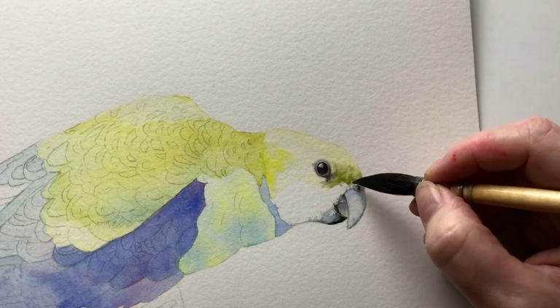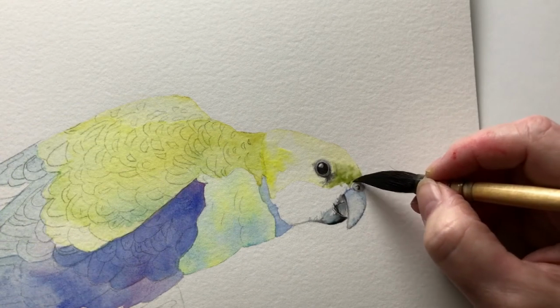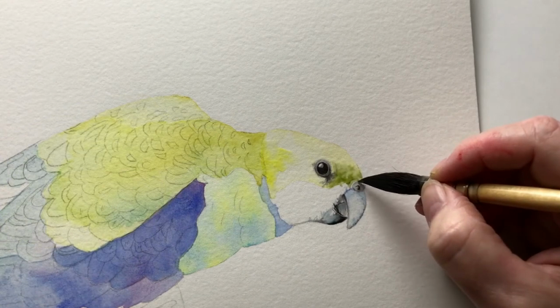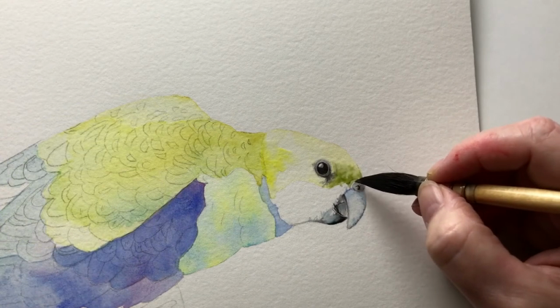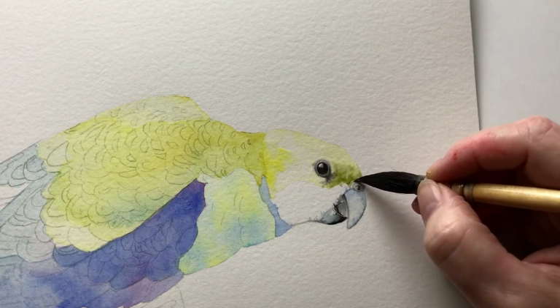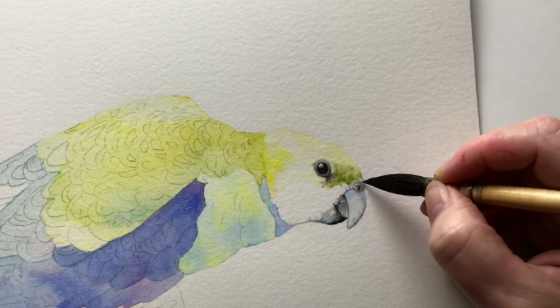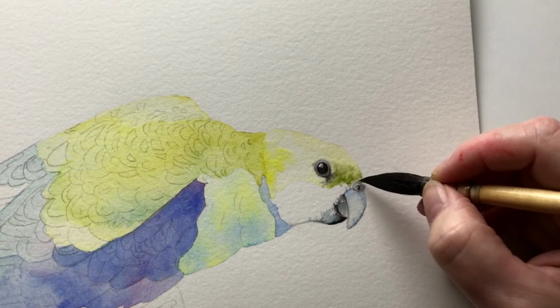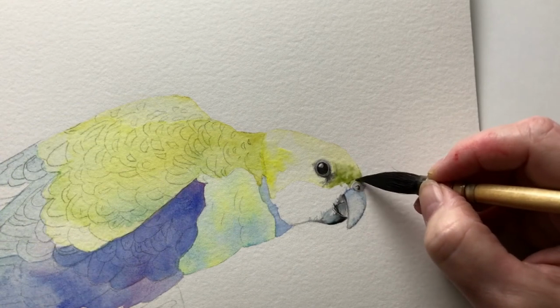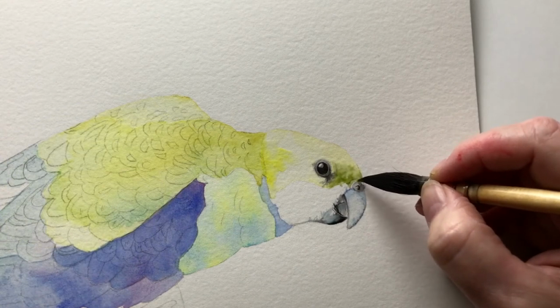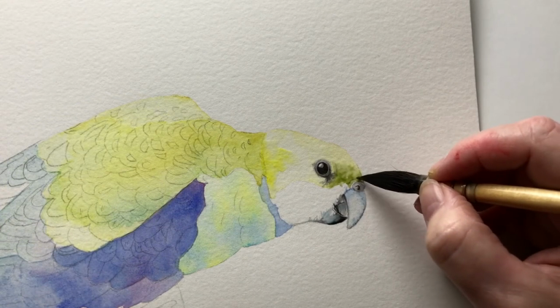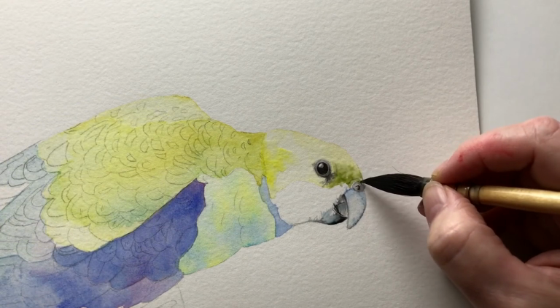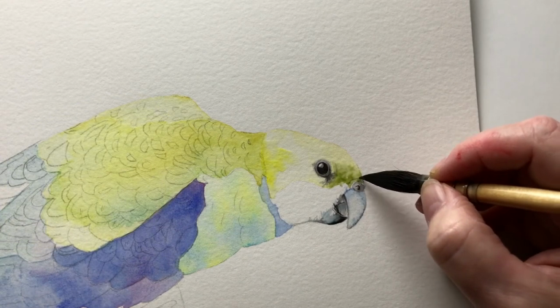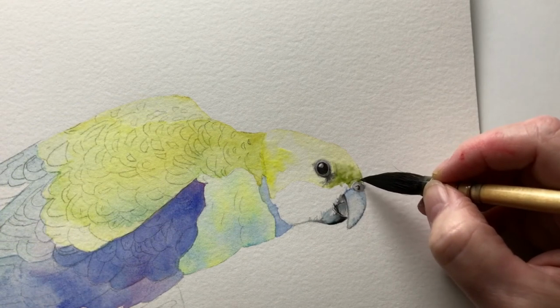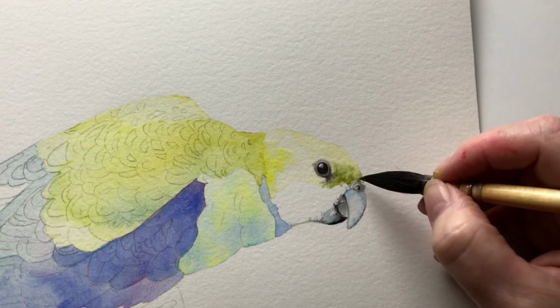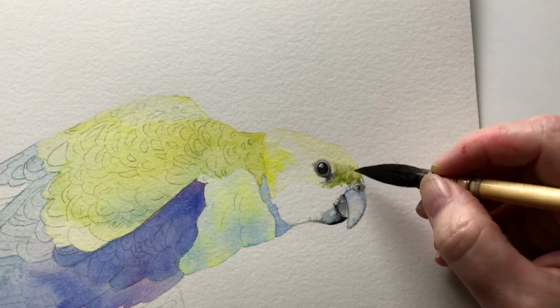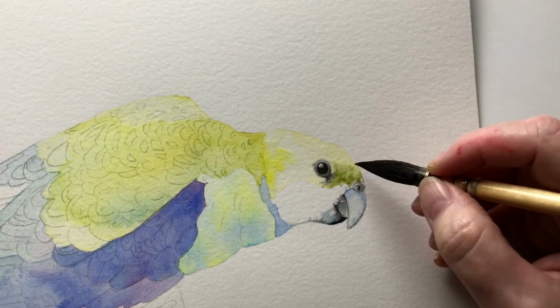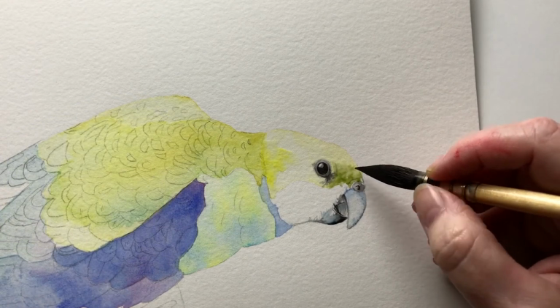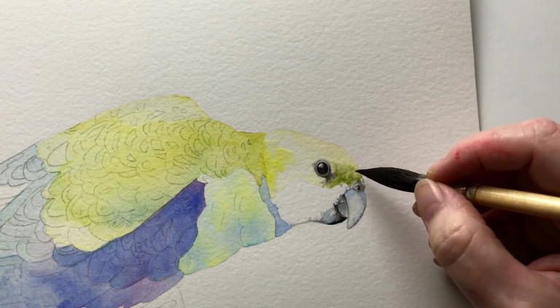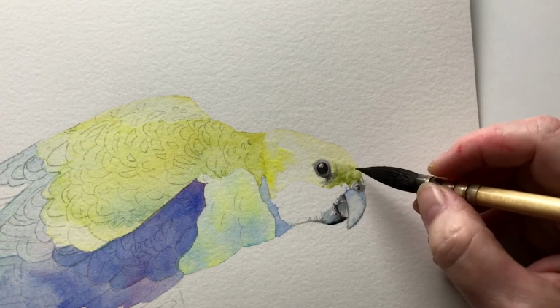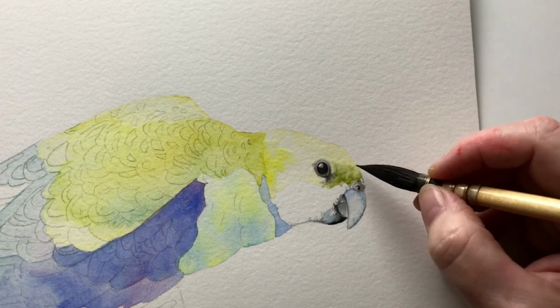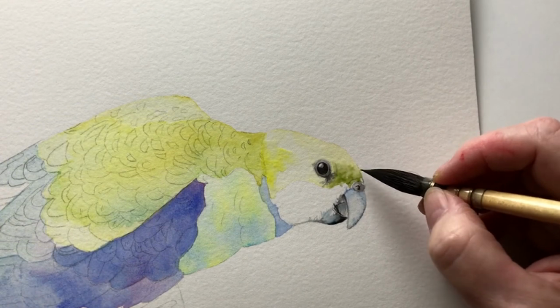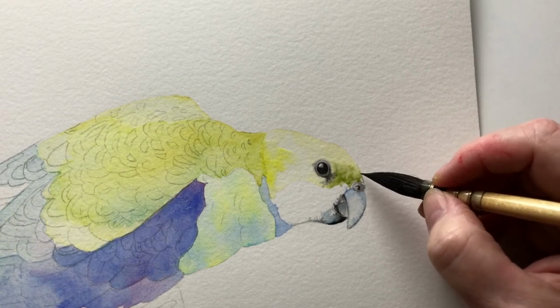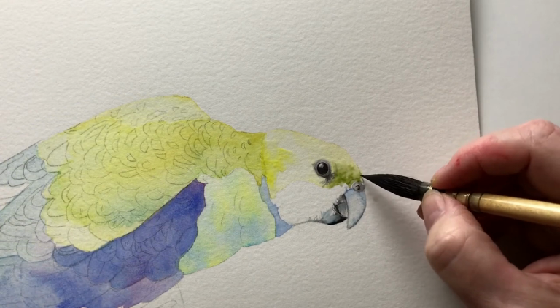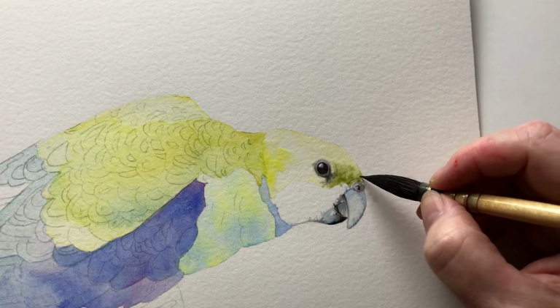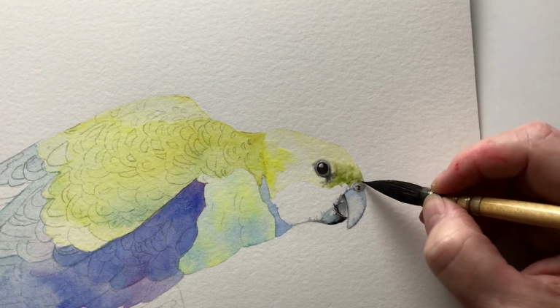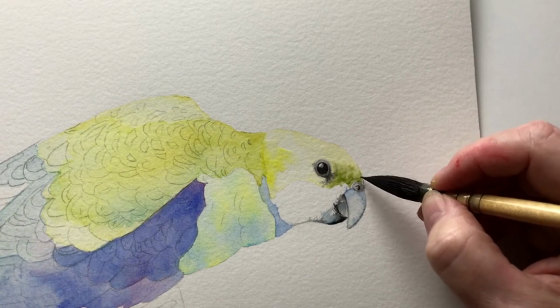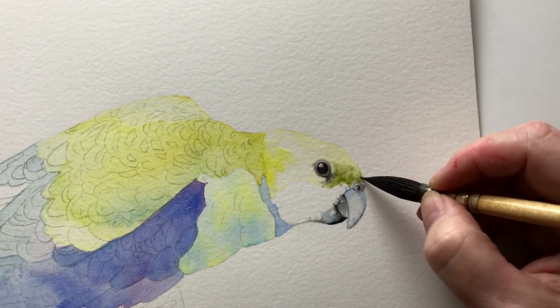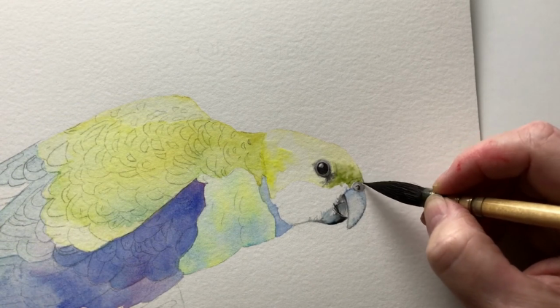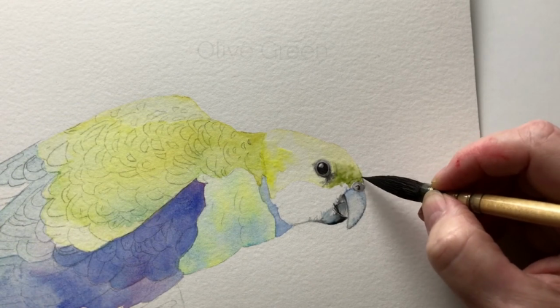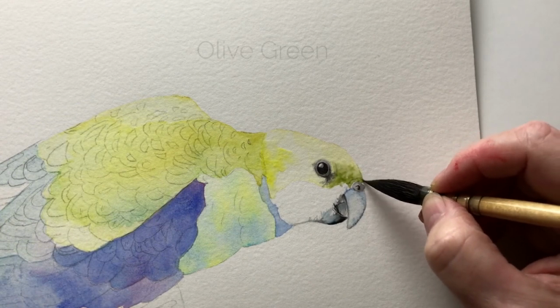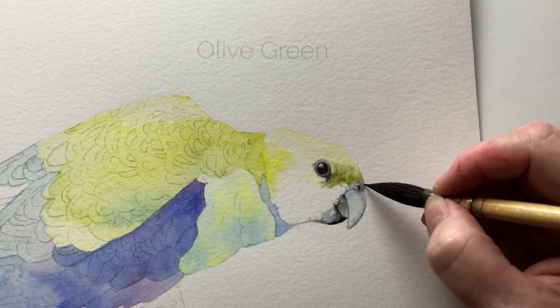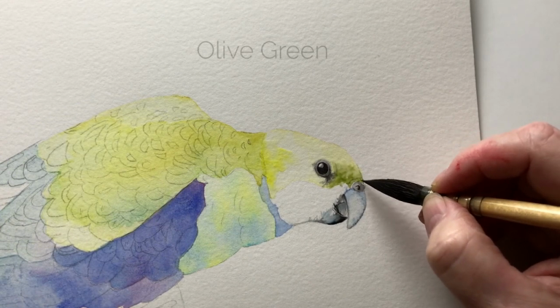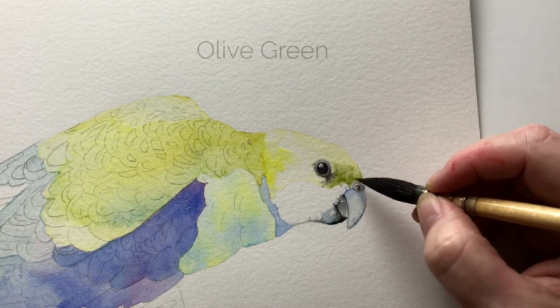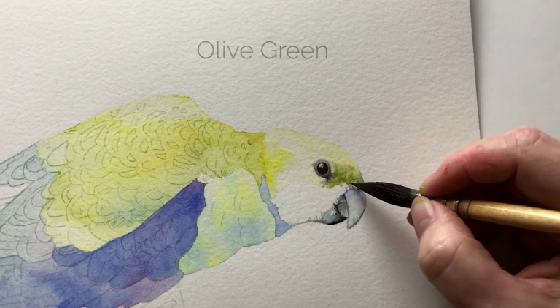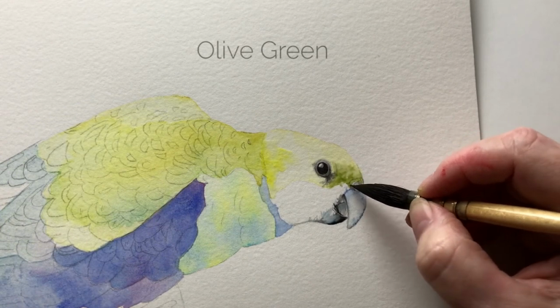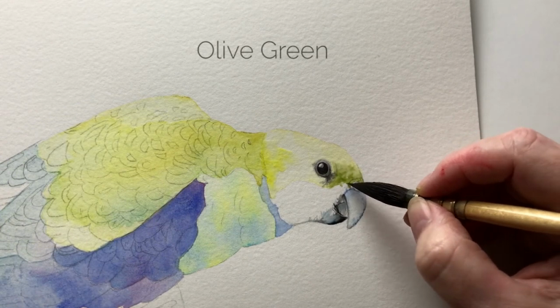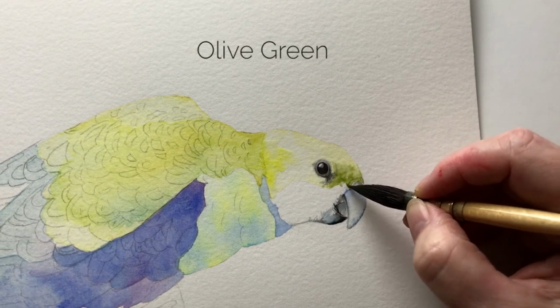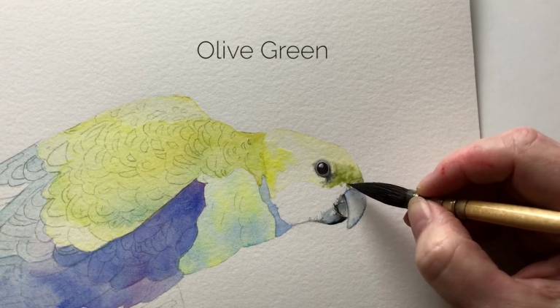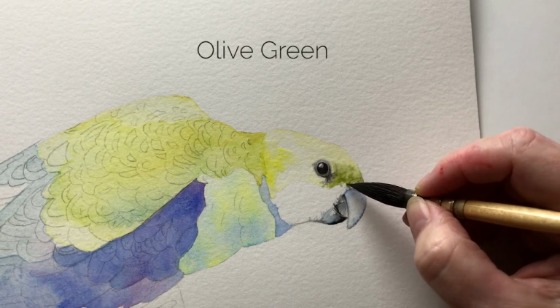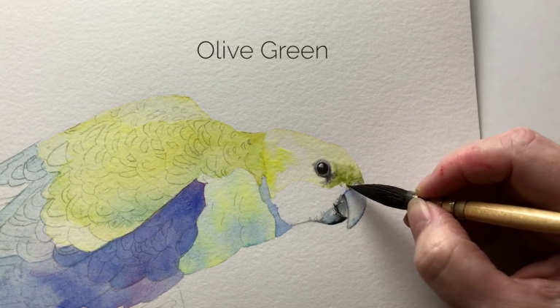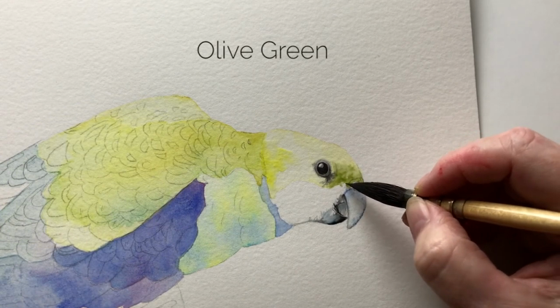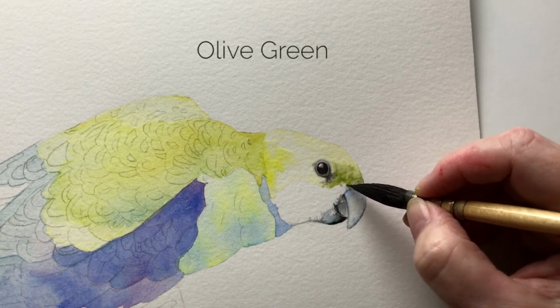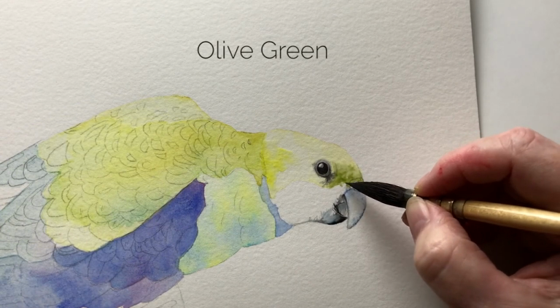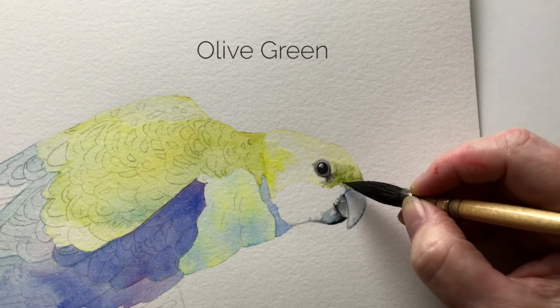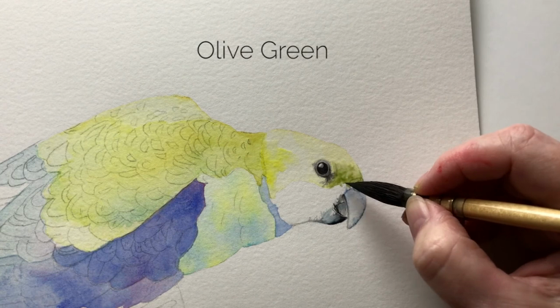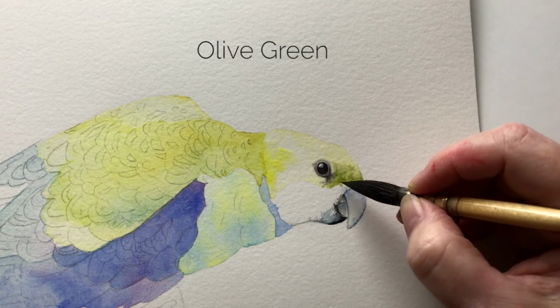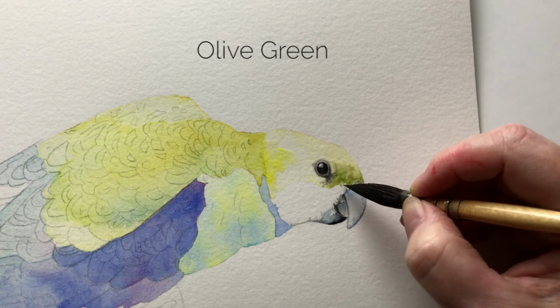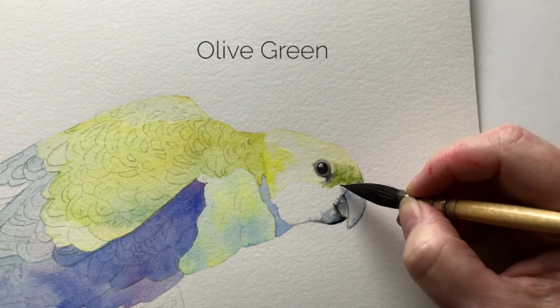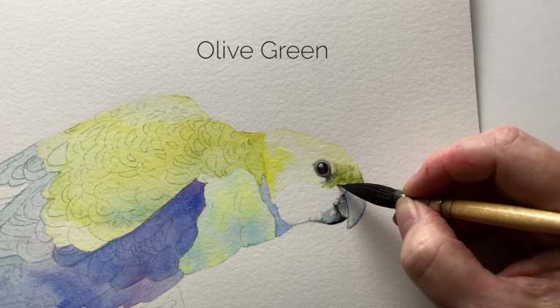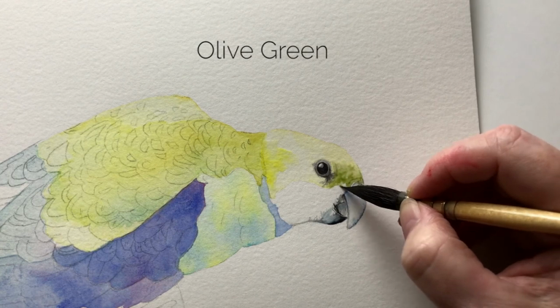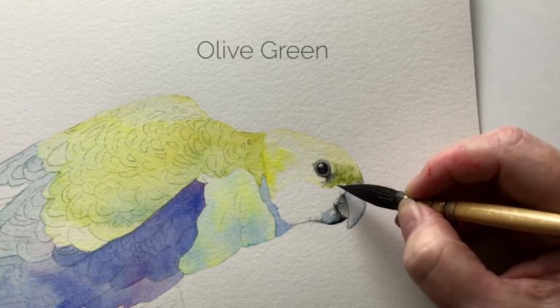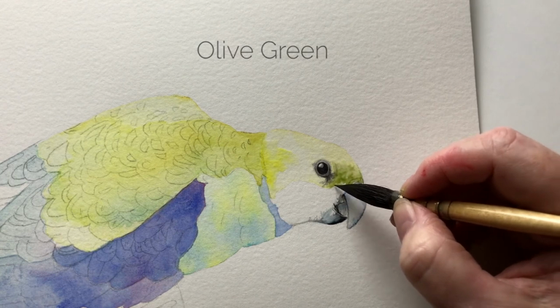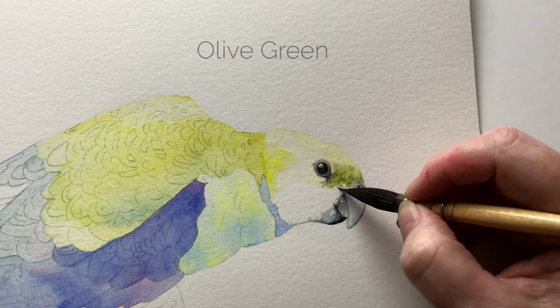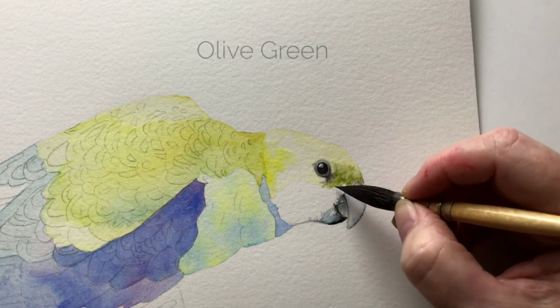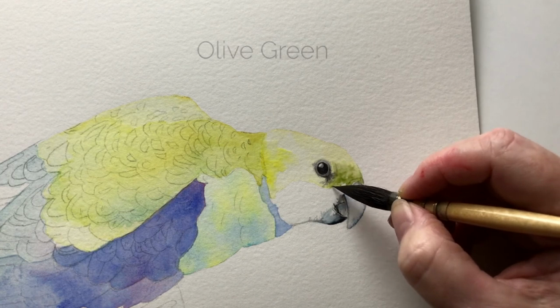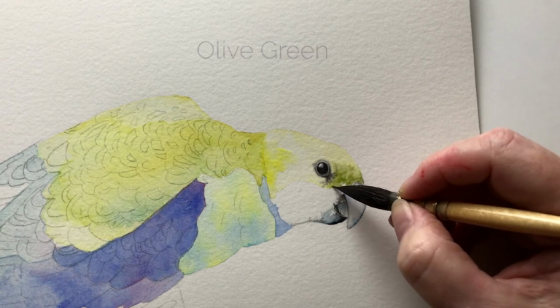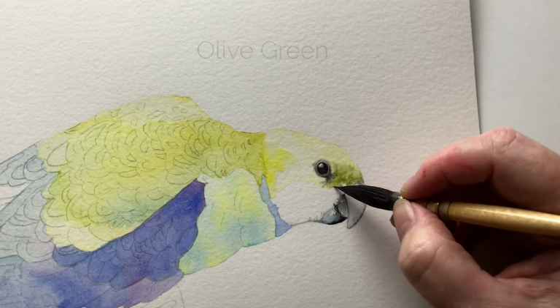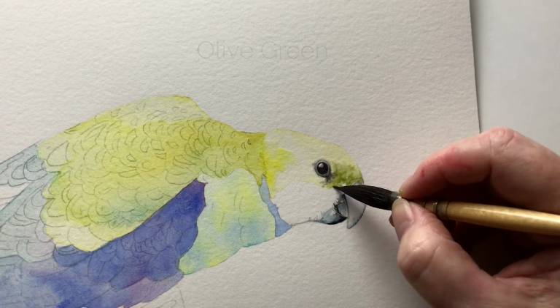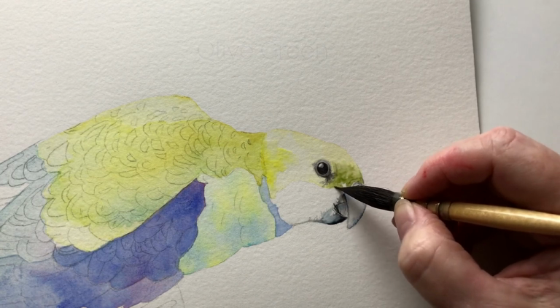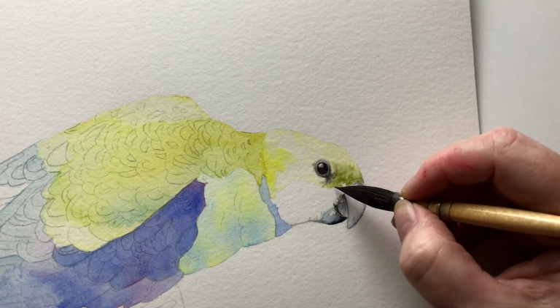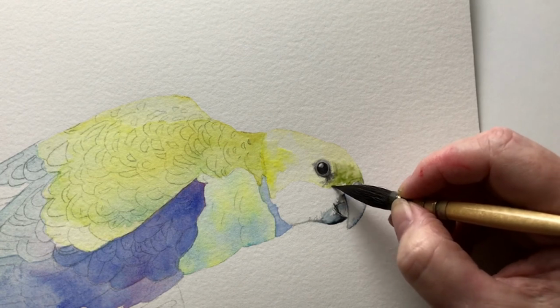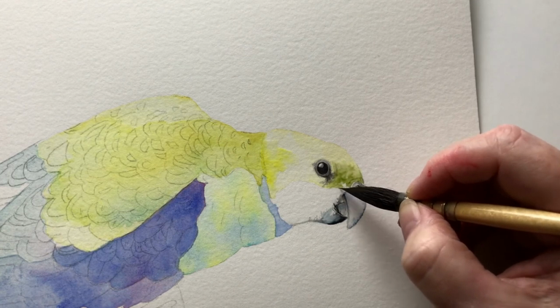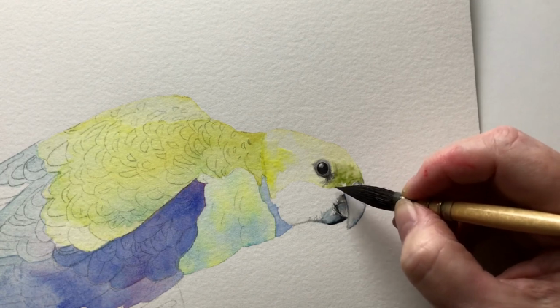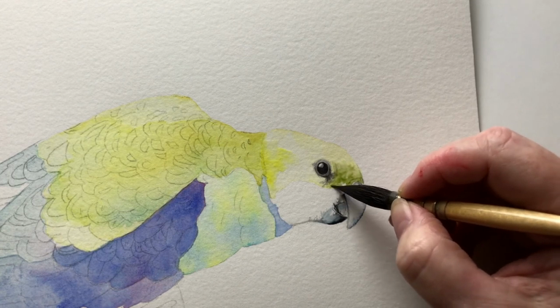I've dampened the head with some water and now I'm painting some Olive Green straight onto the damp paper.